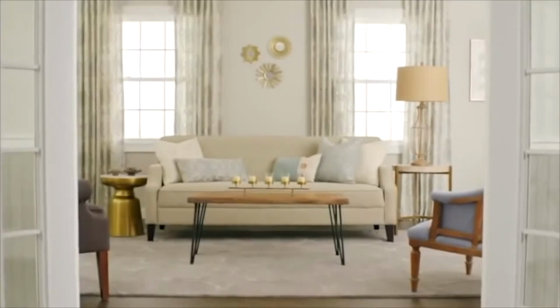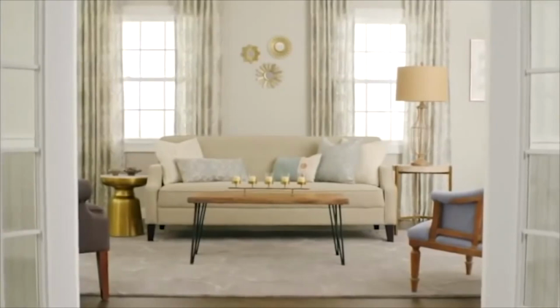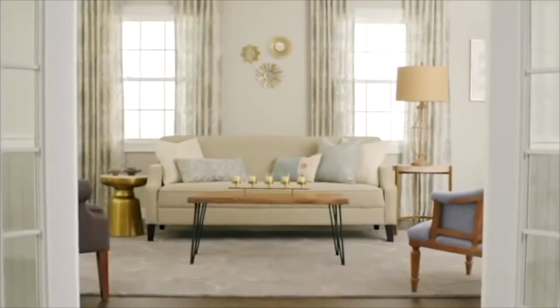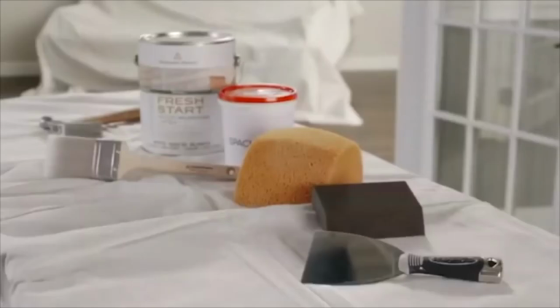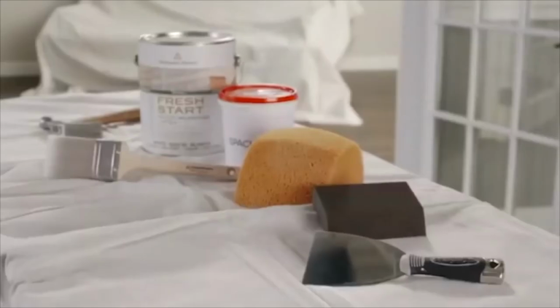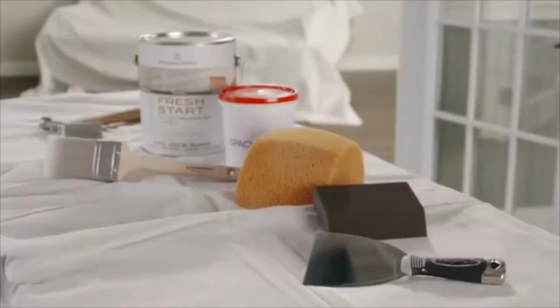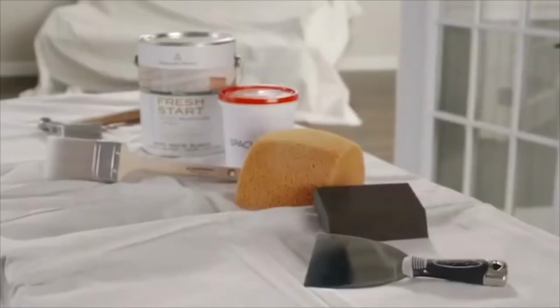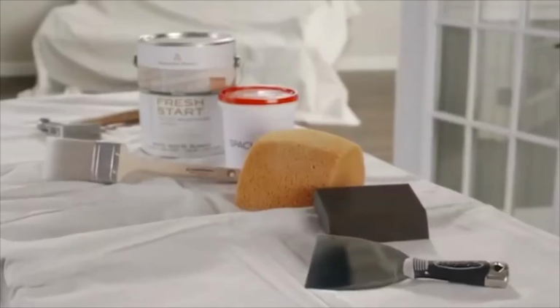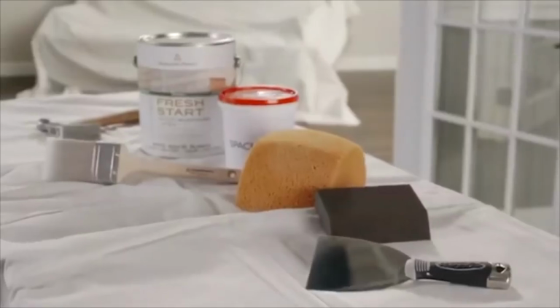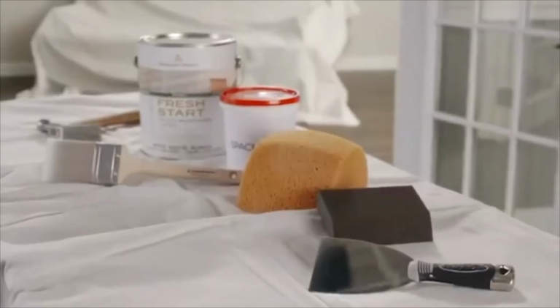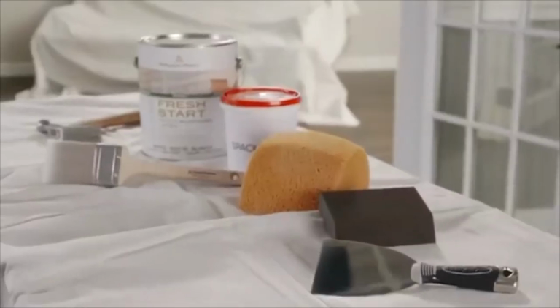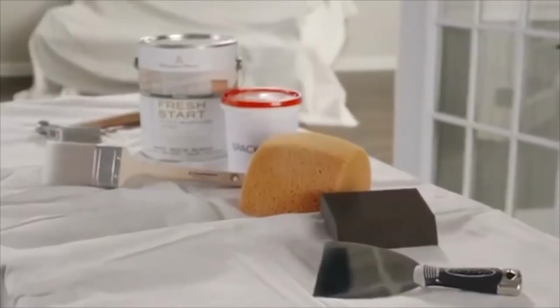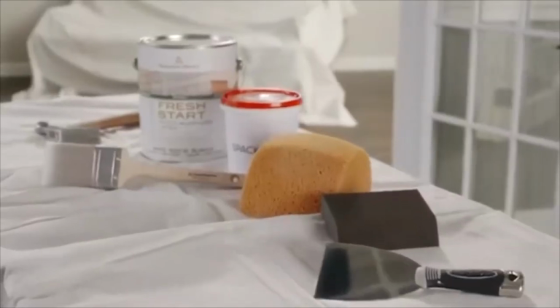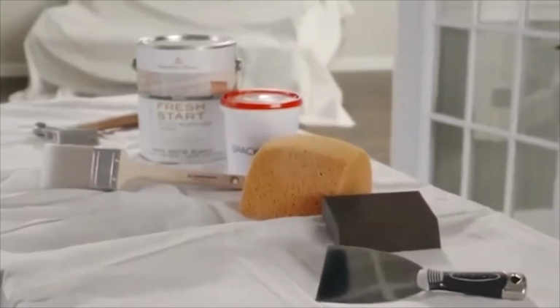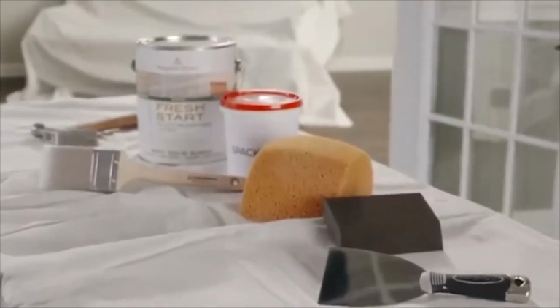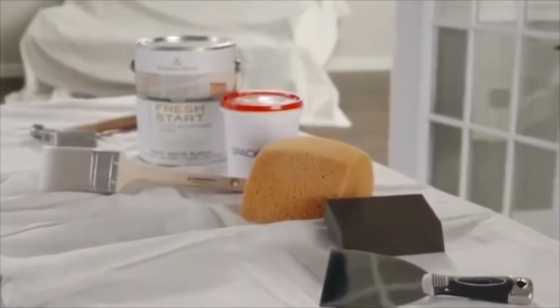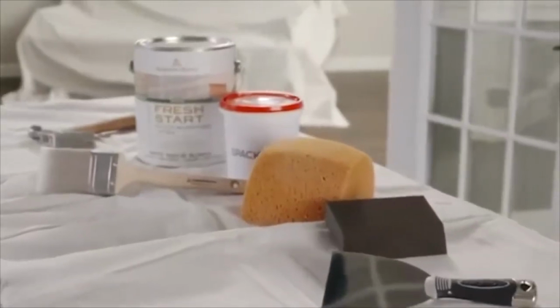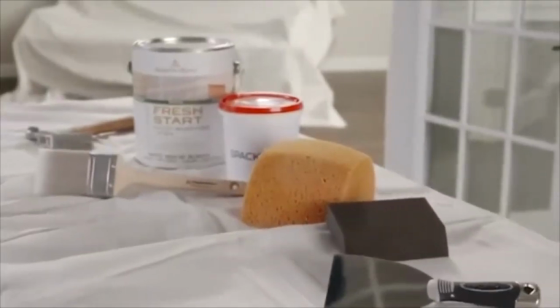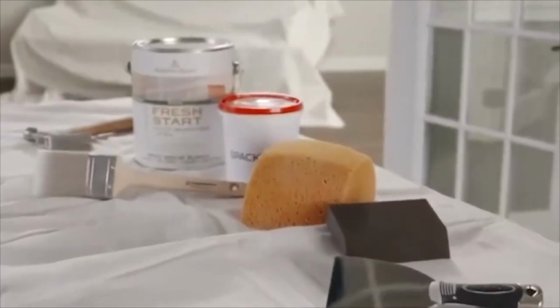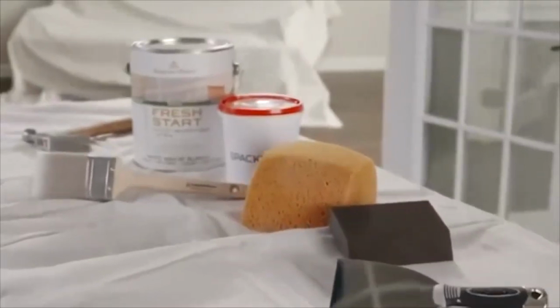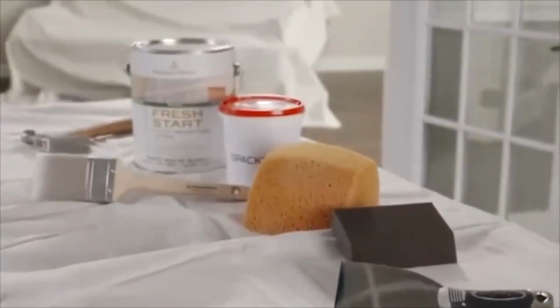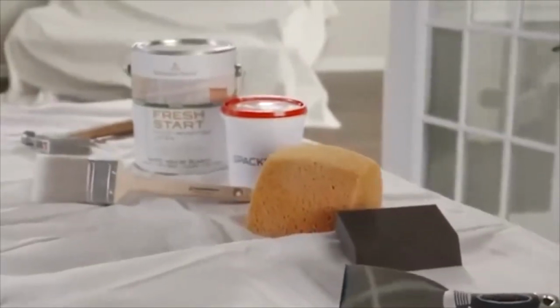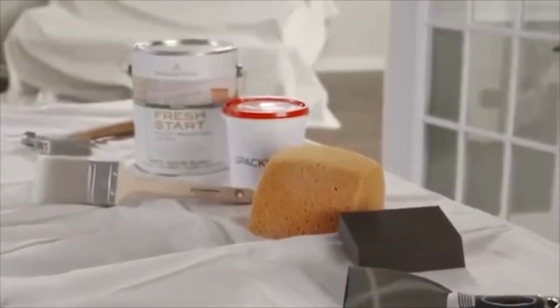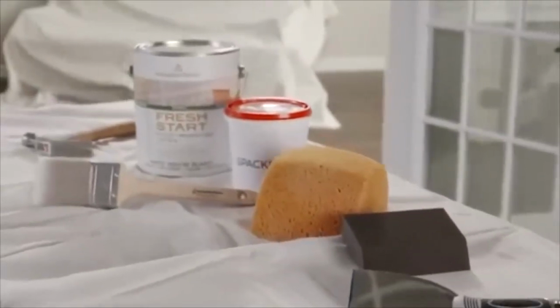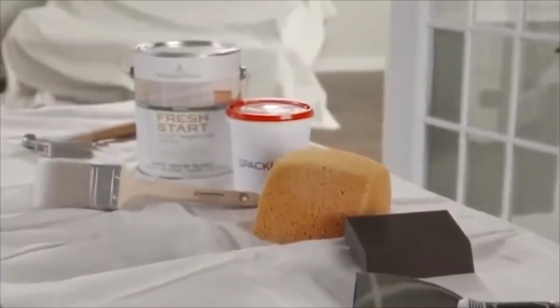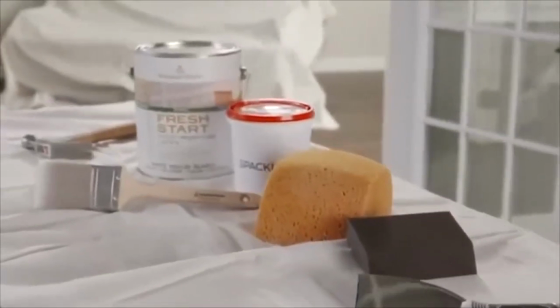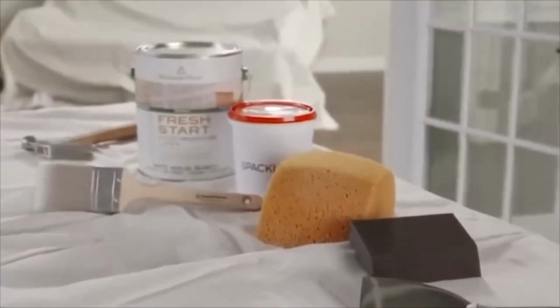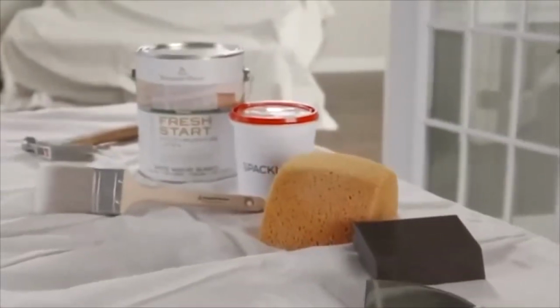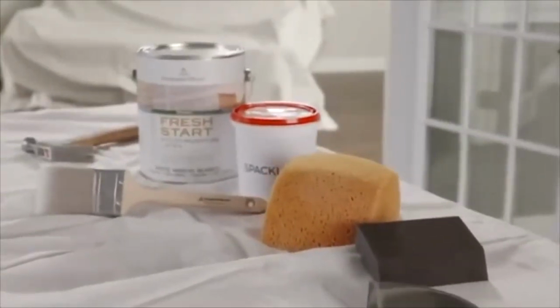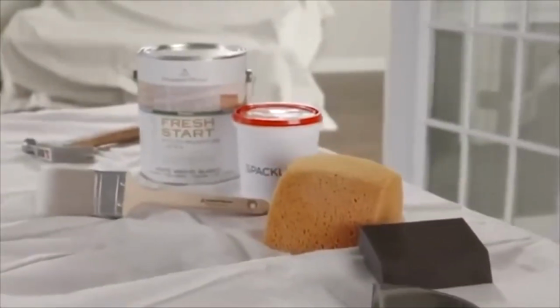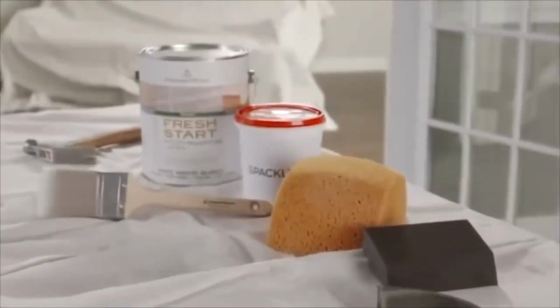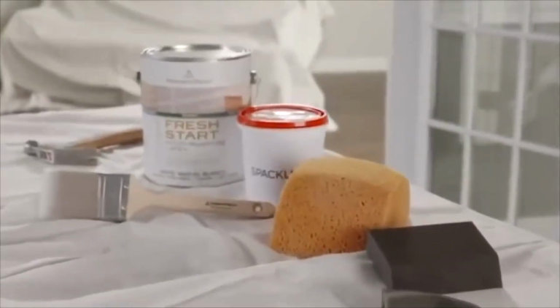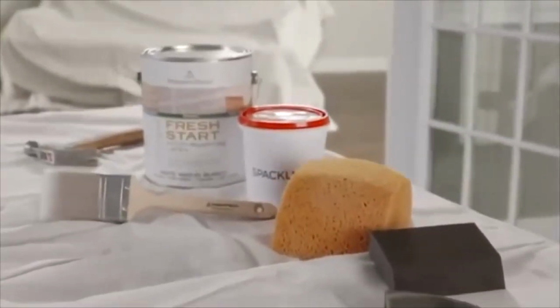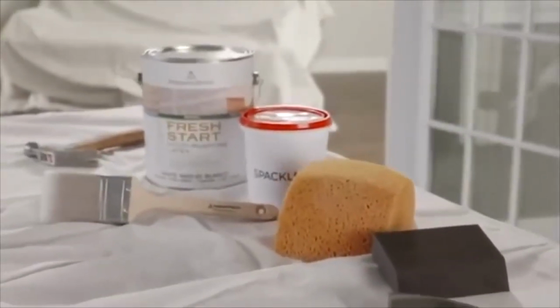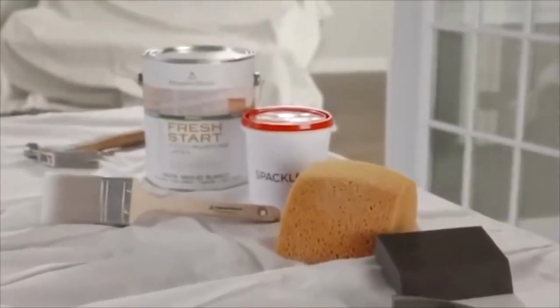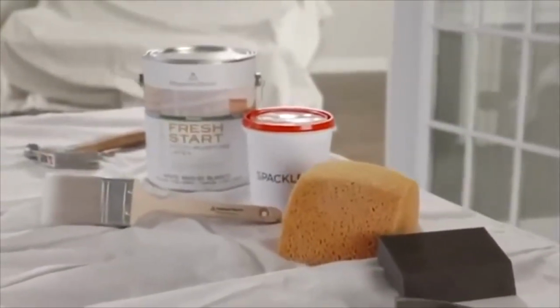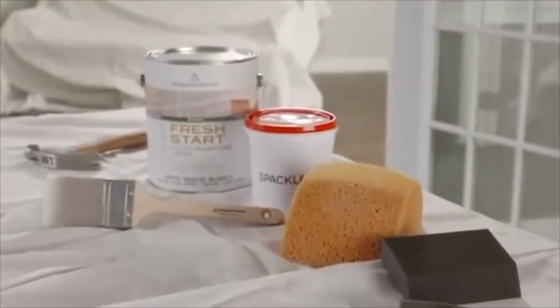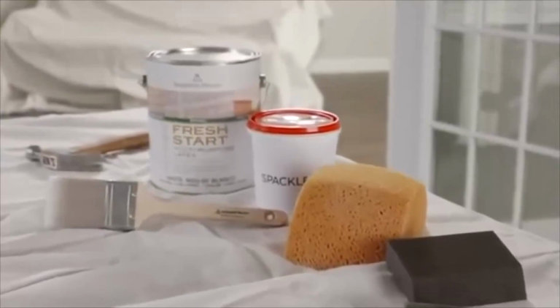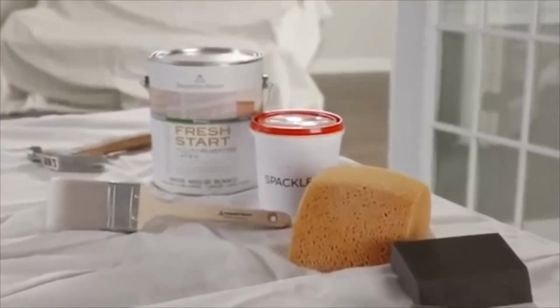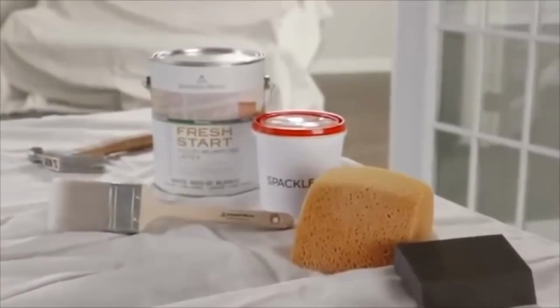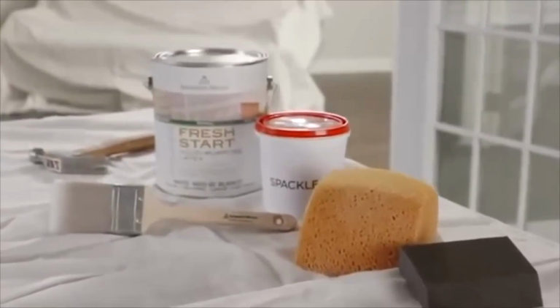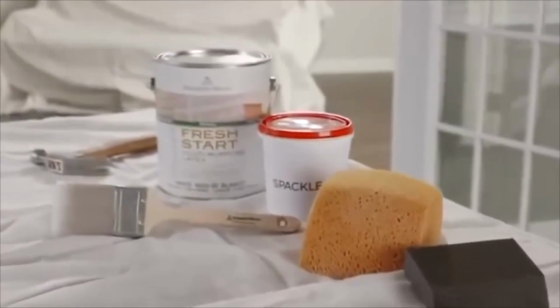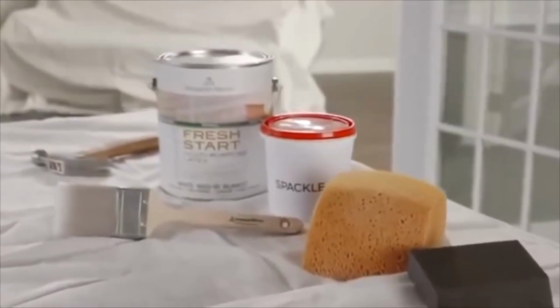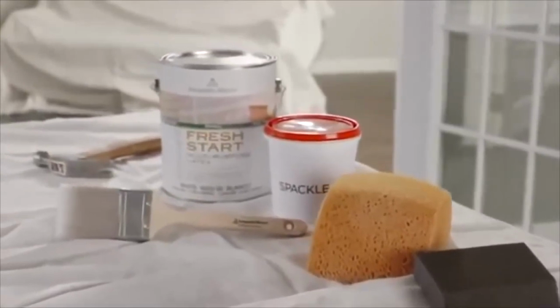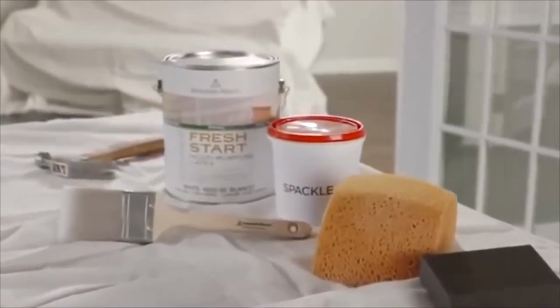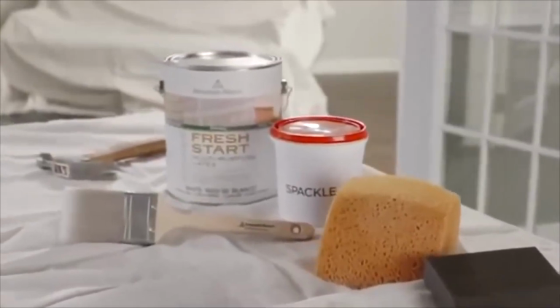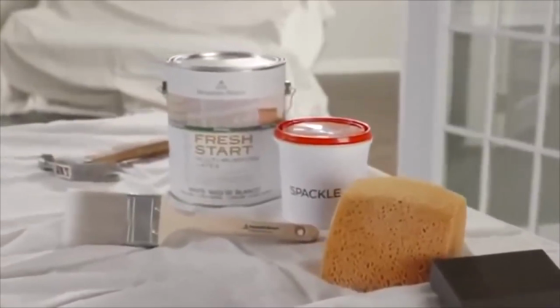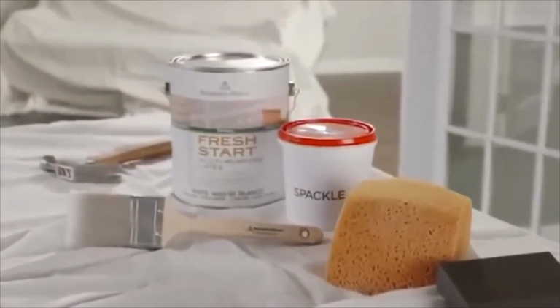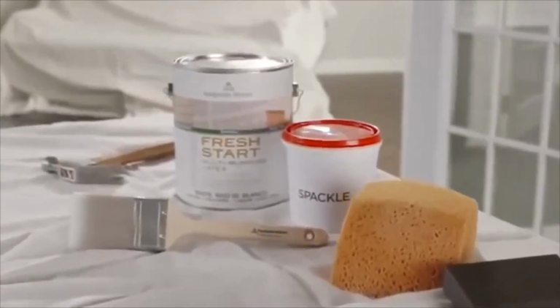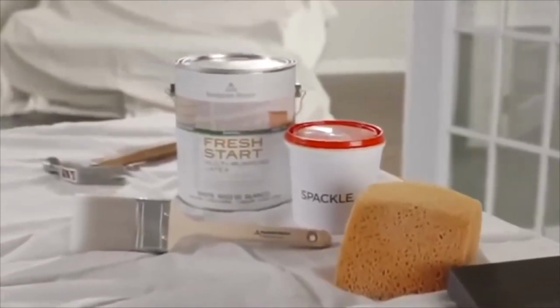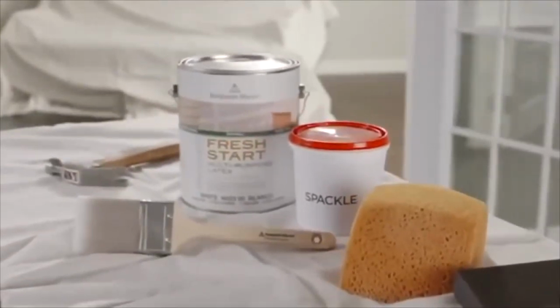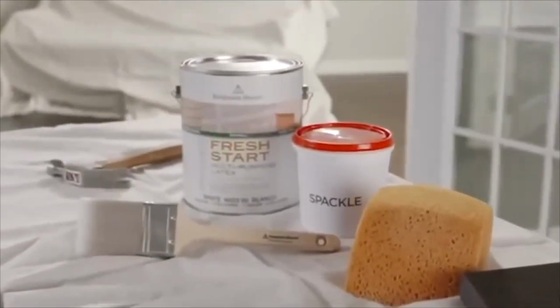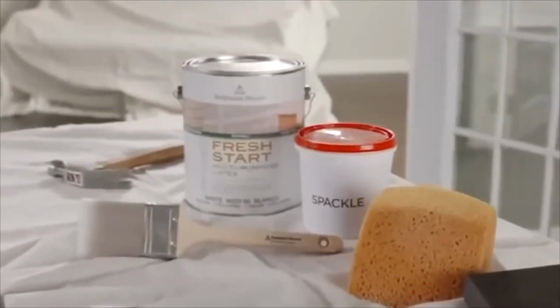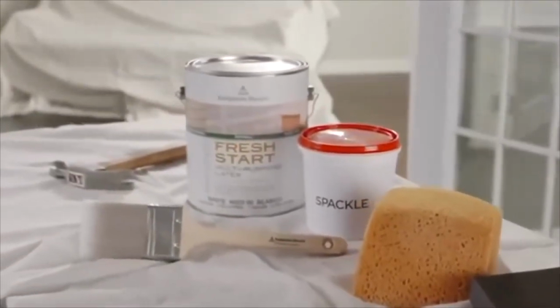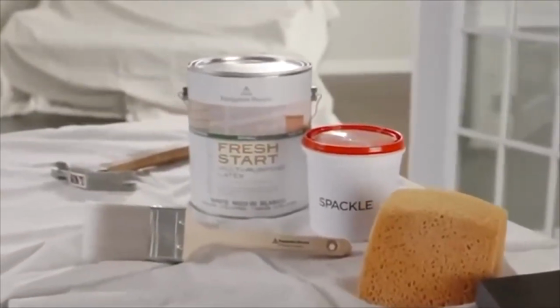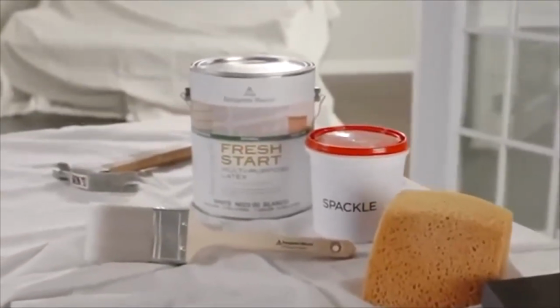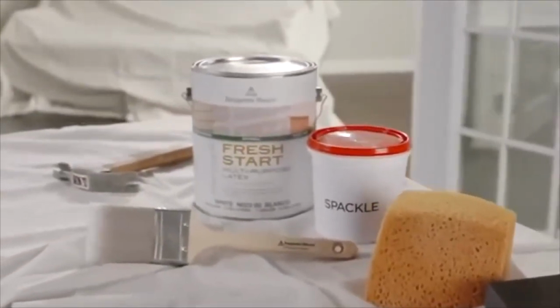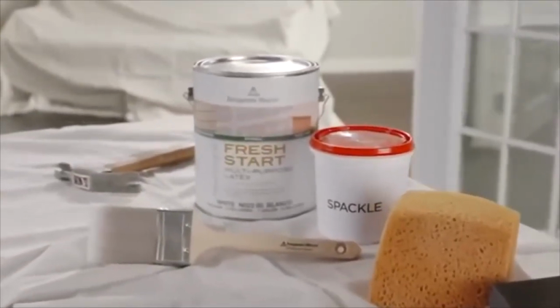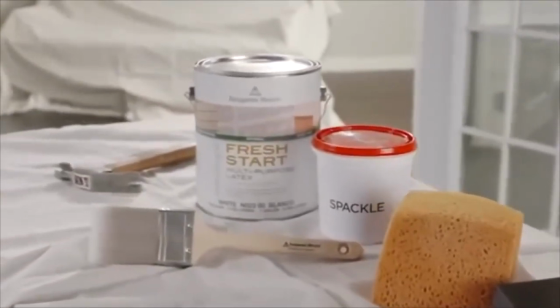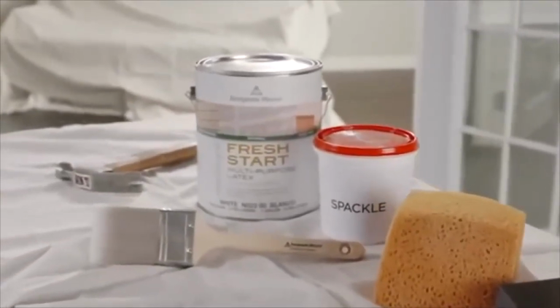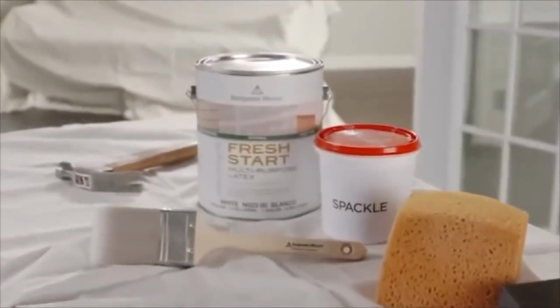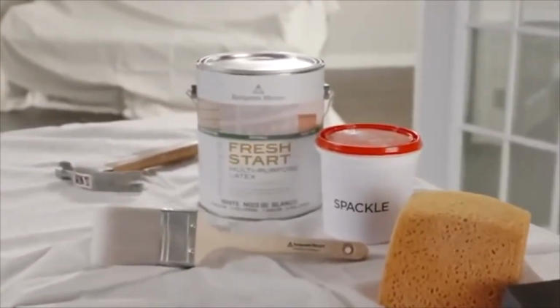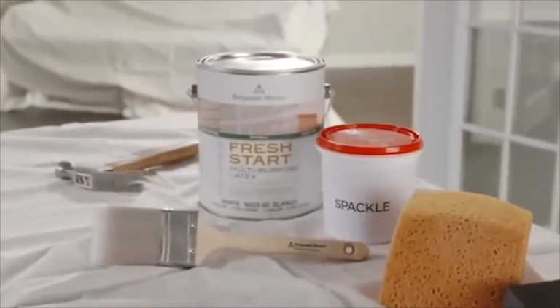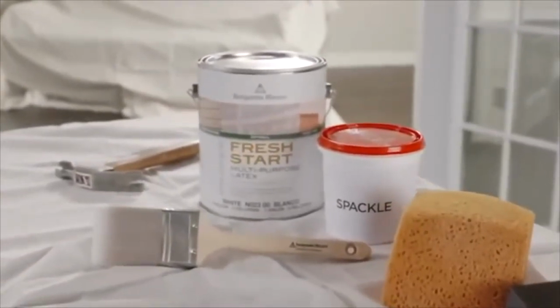Here's what you'll need: a putty knife, sanding block, a sponge, a brush, spackle, hammer, and primer.